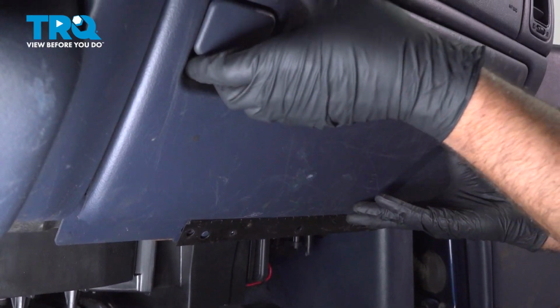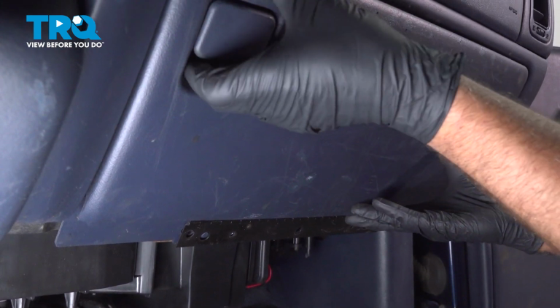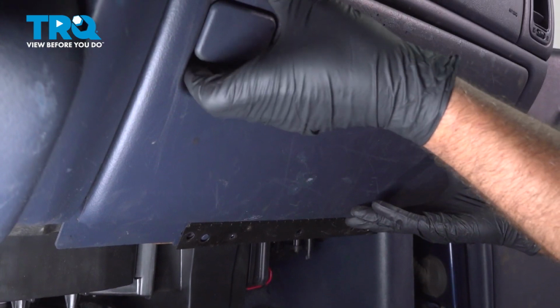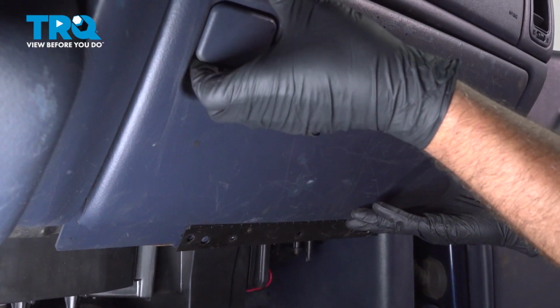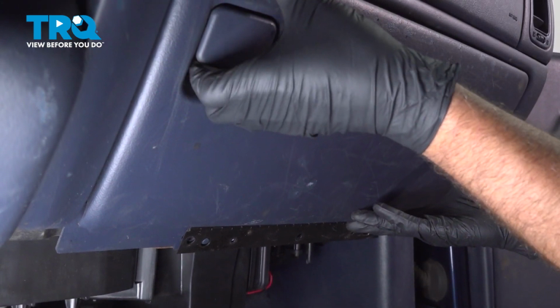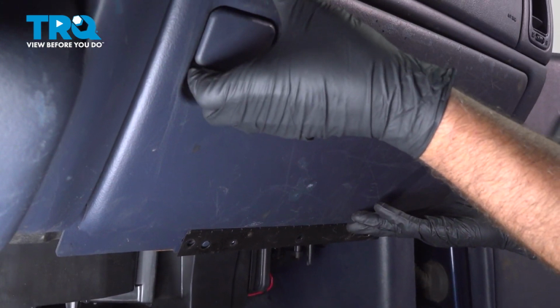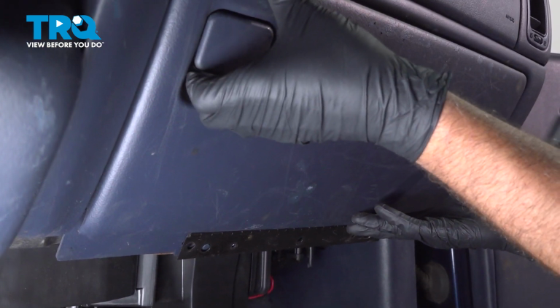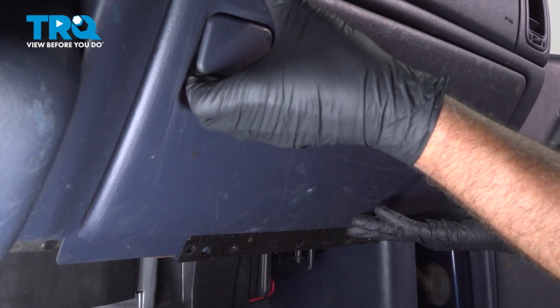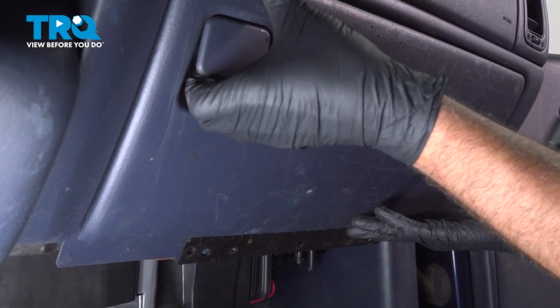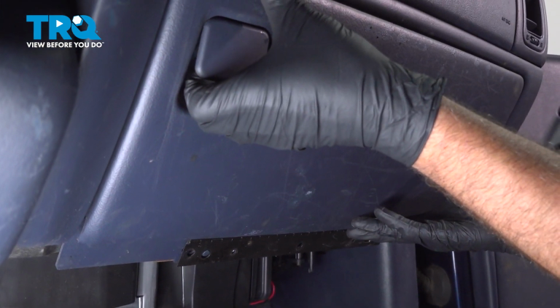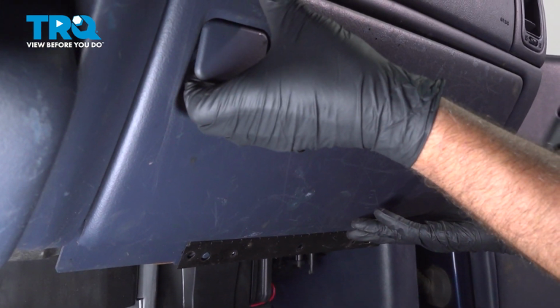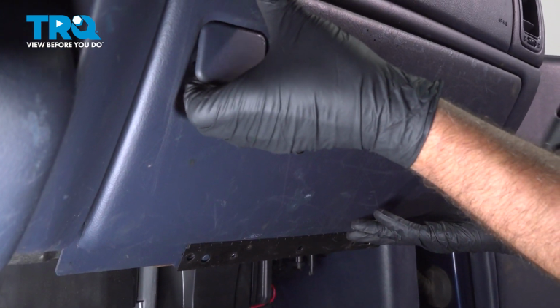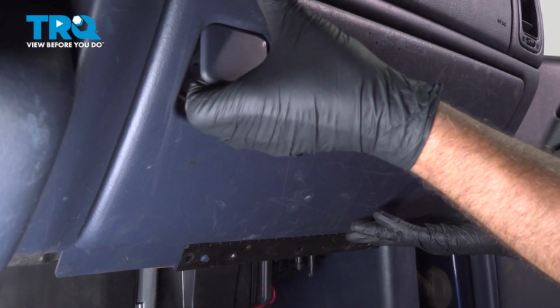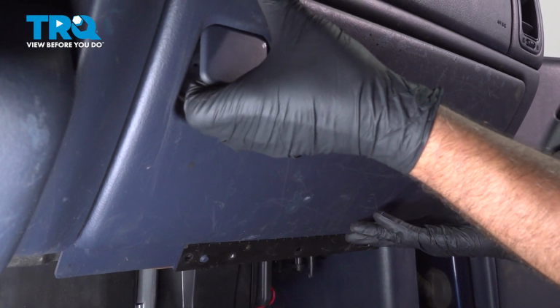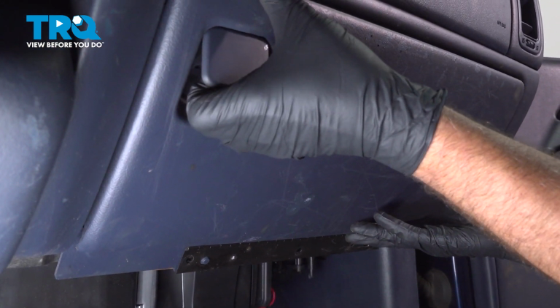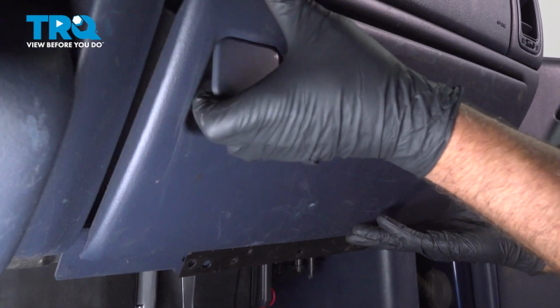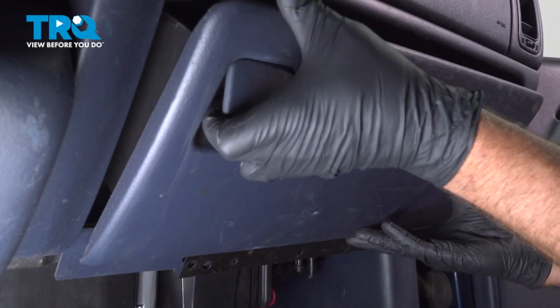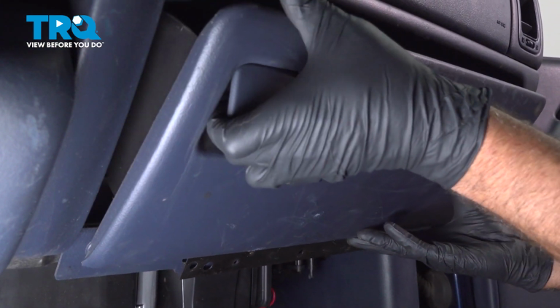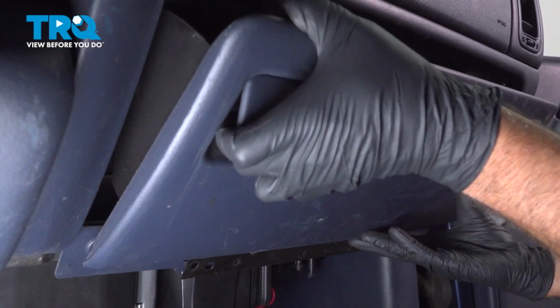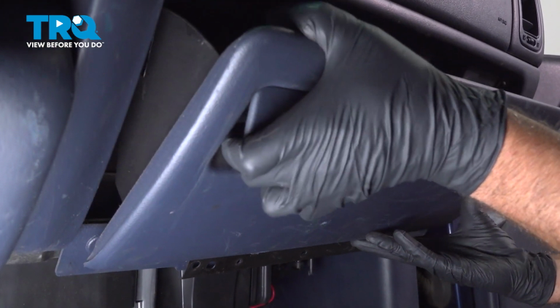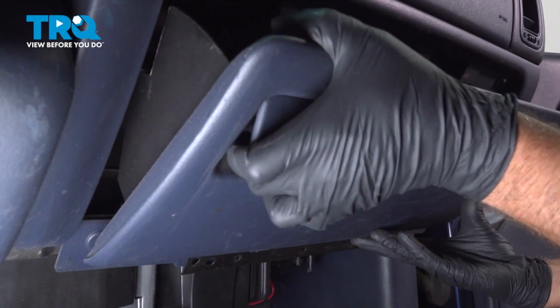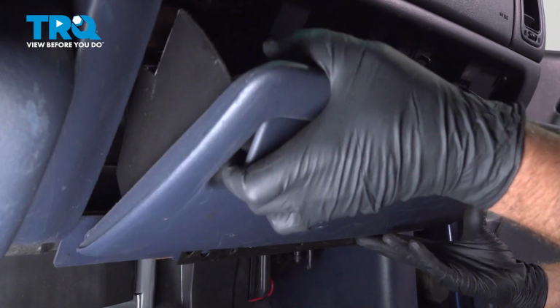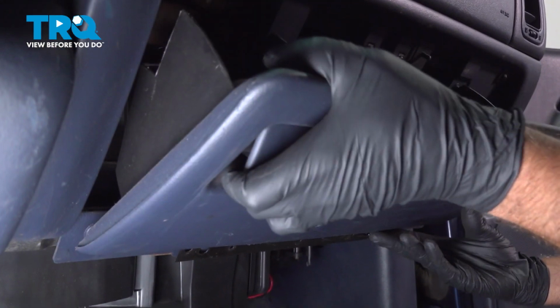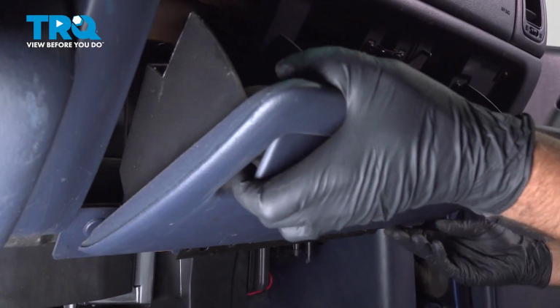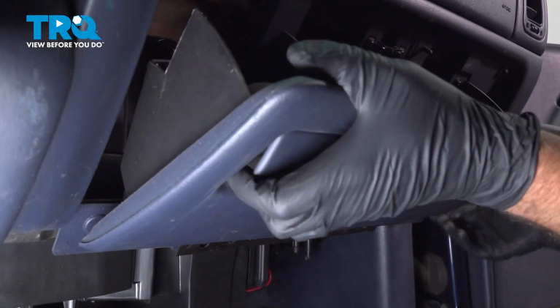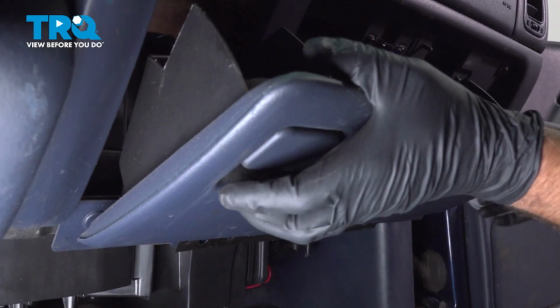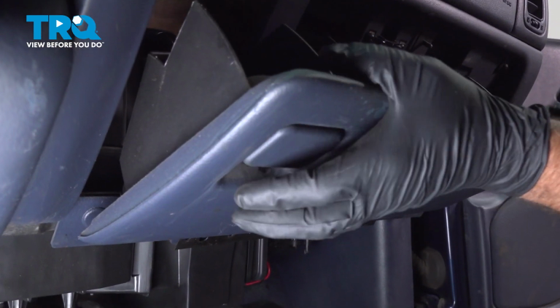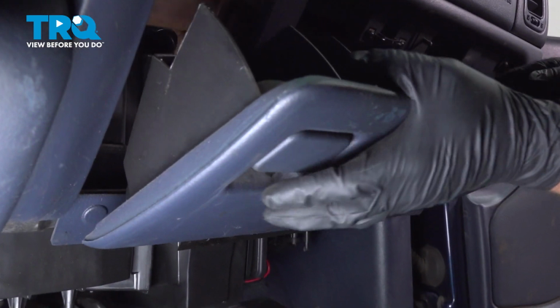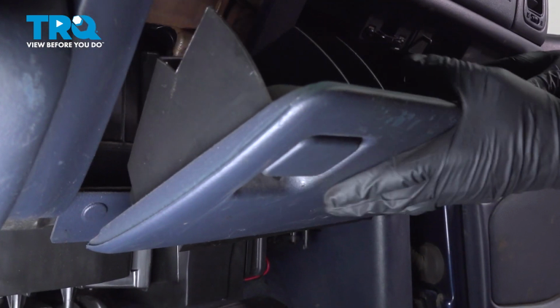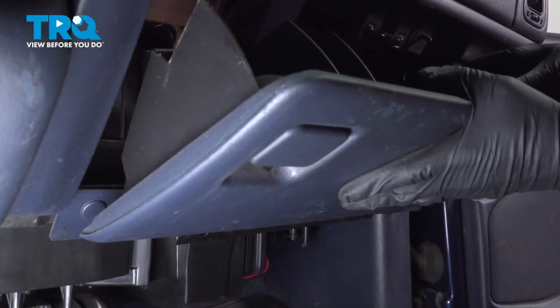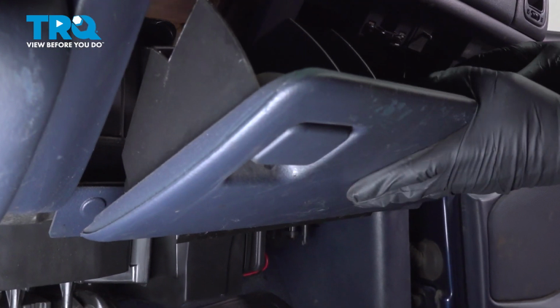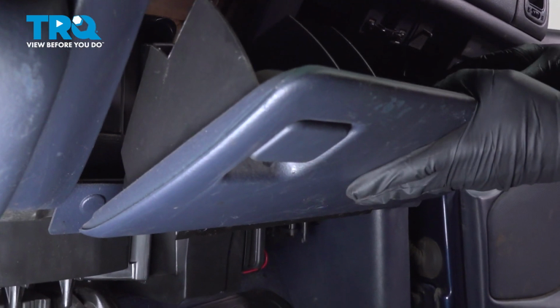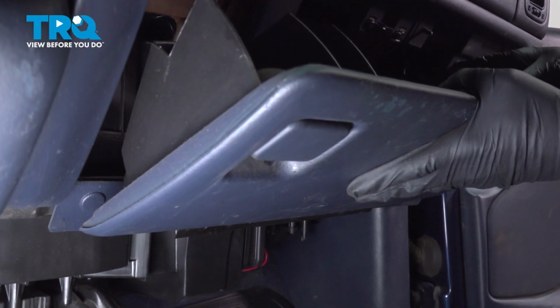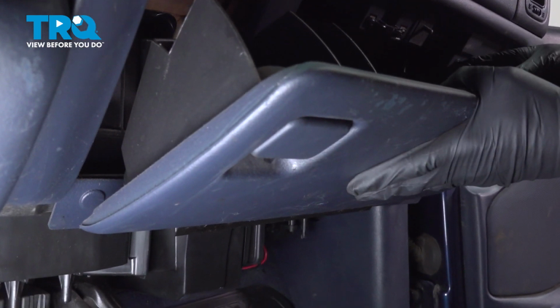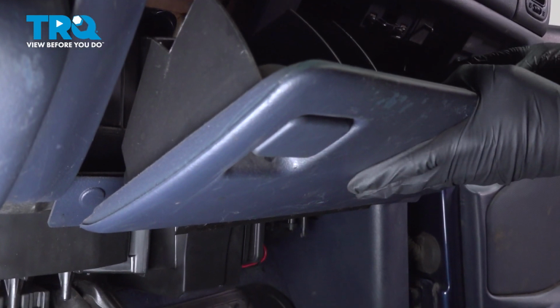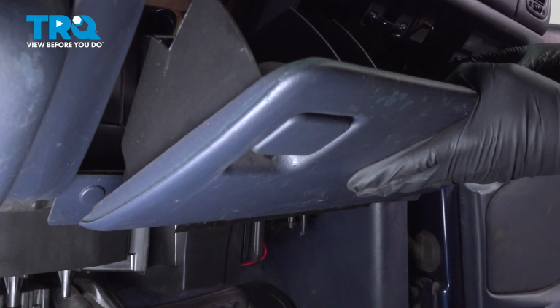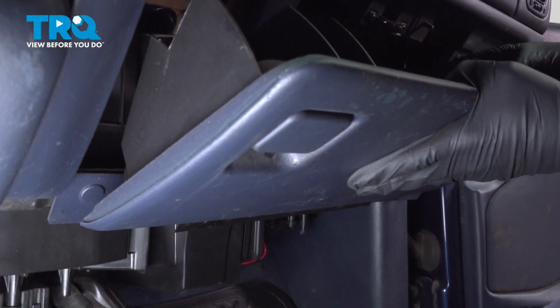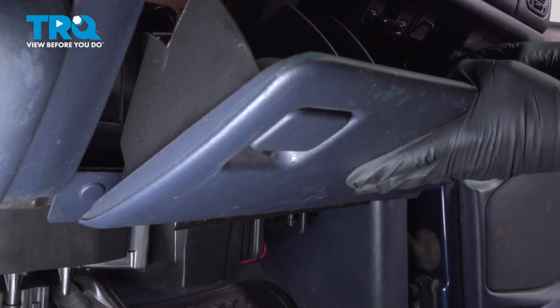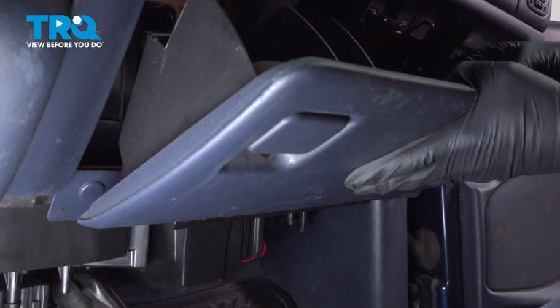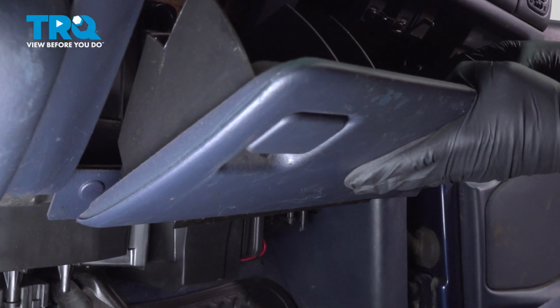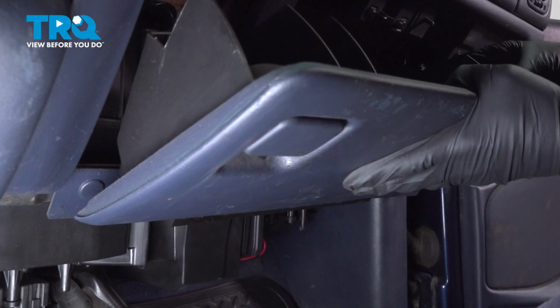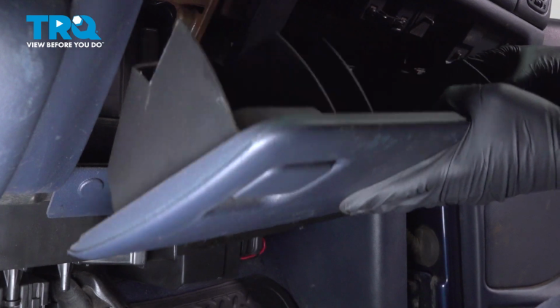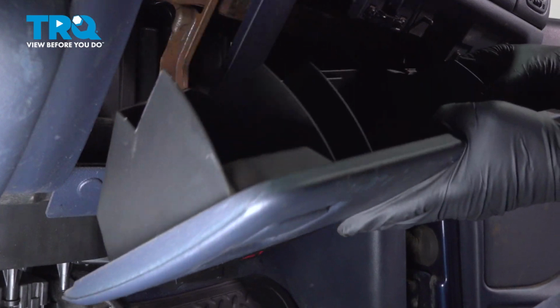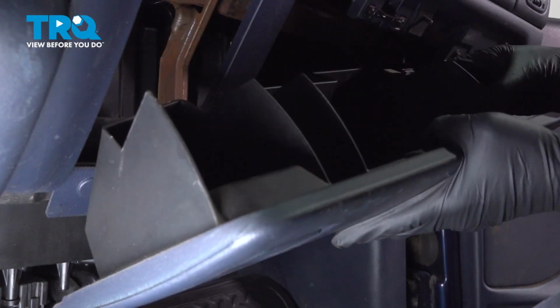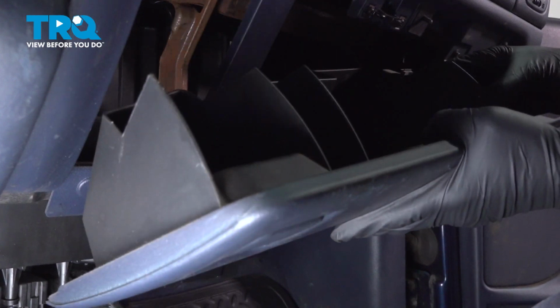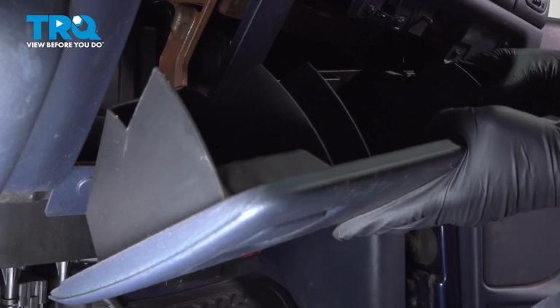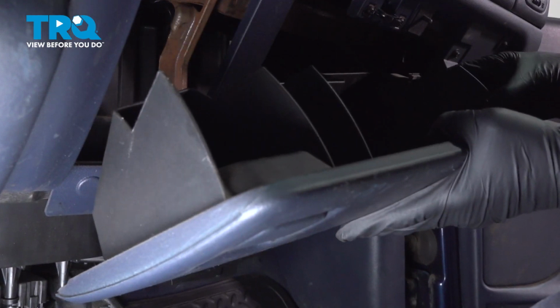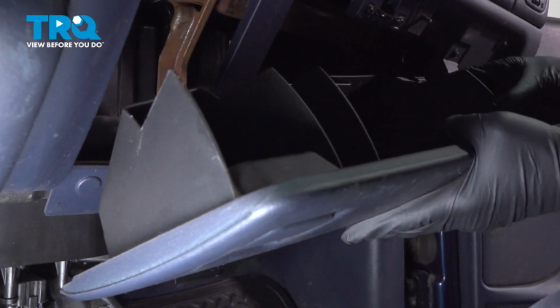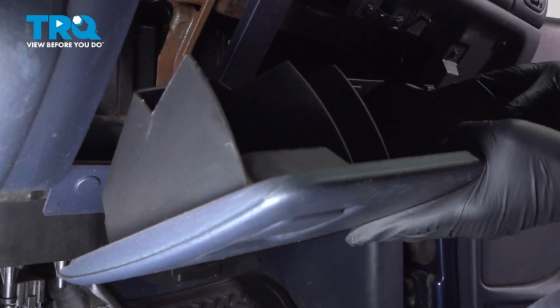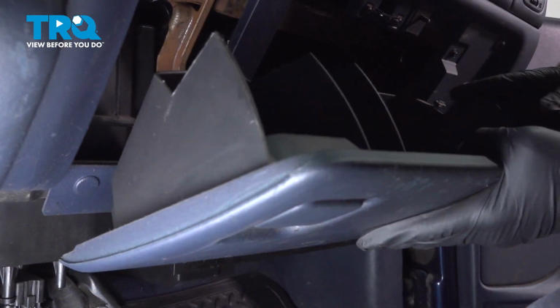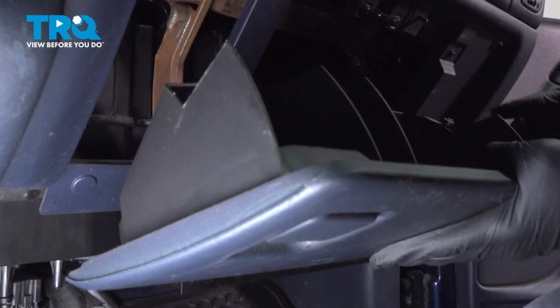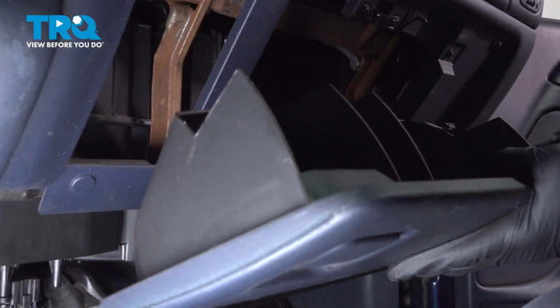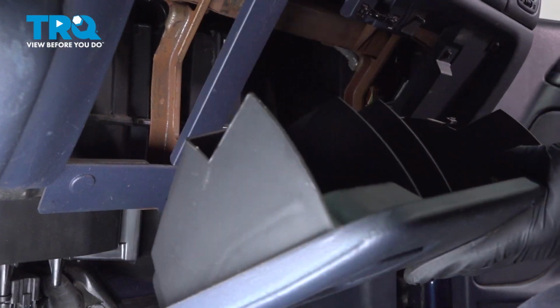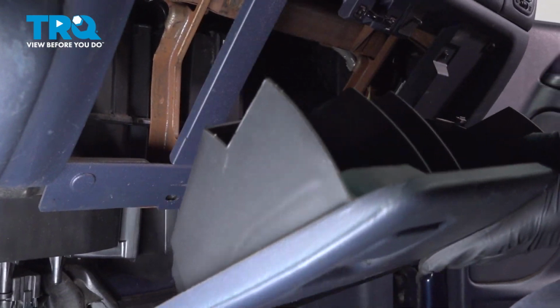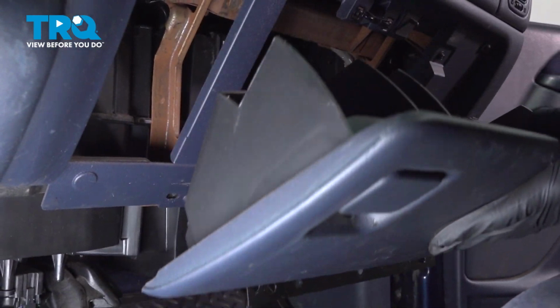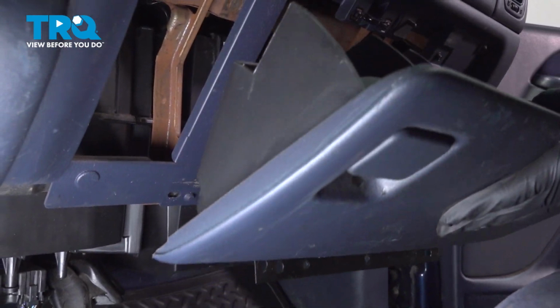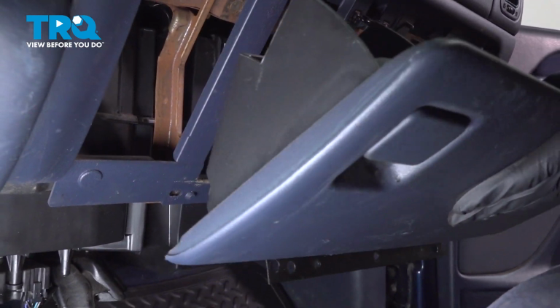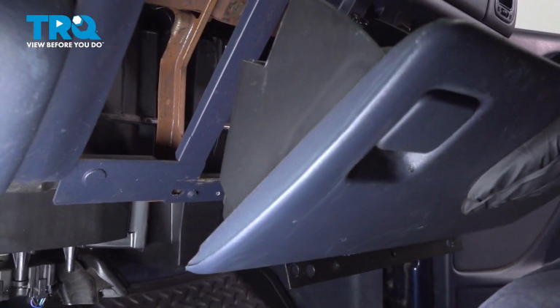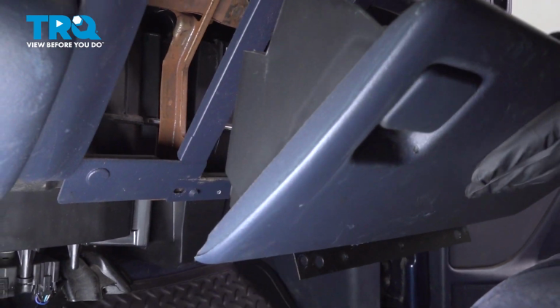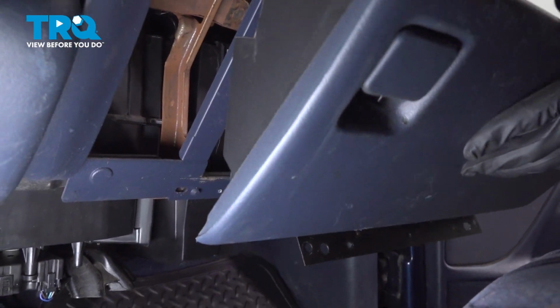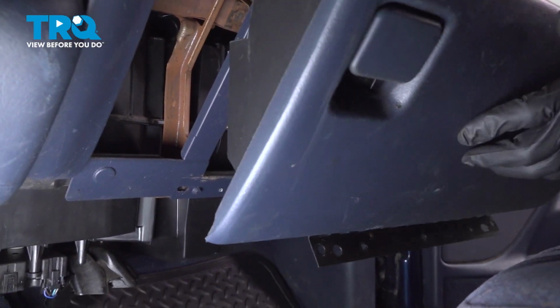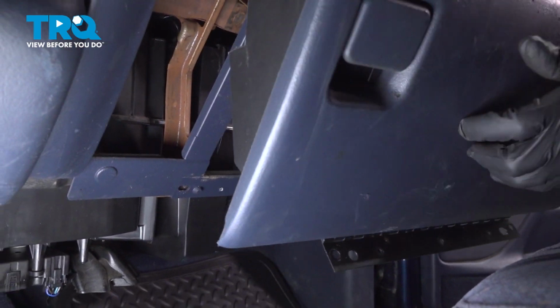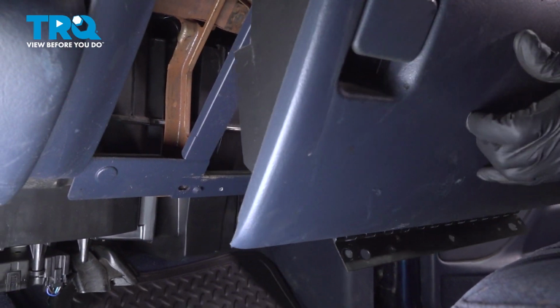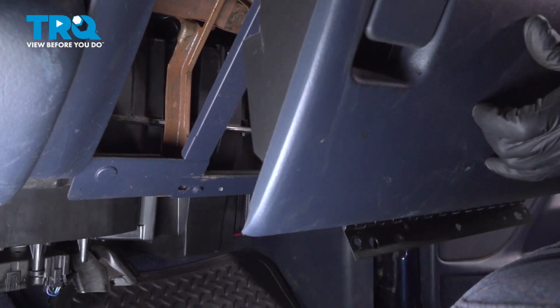Open the glove box, push in this little tab right here, and it slides right out.